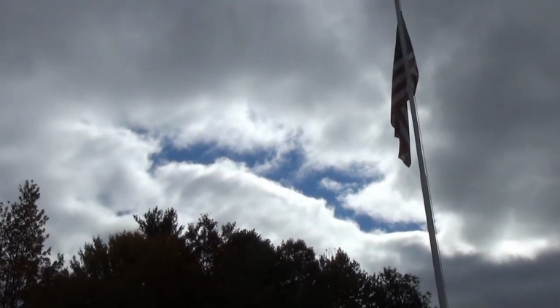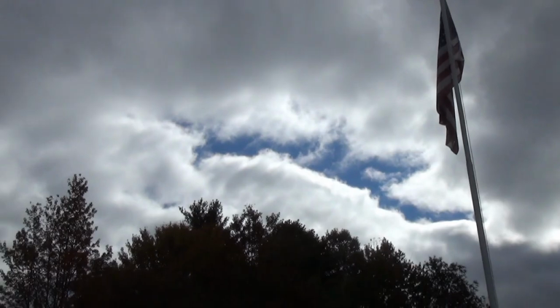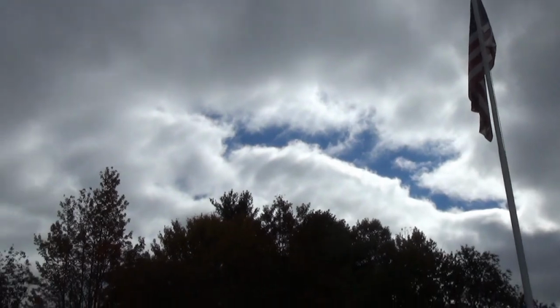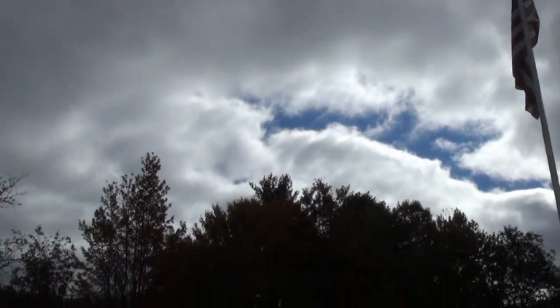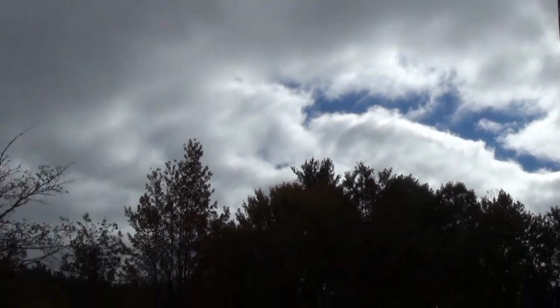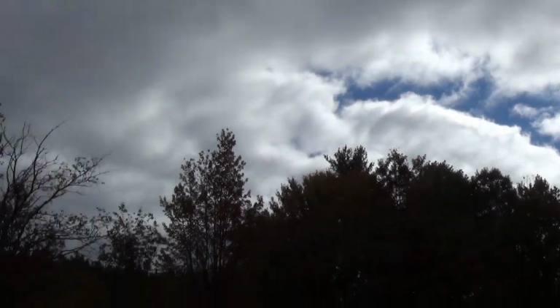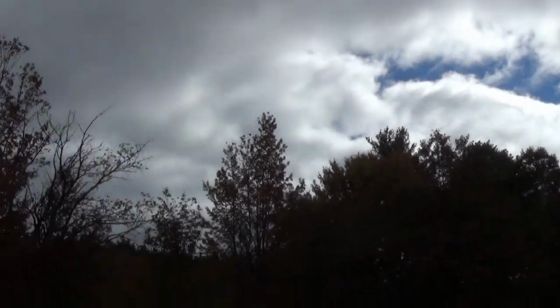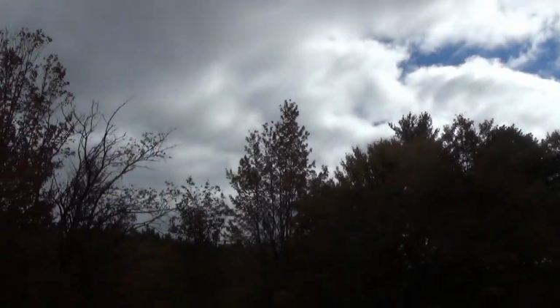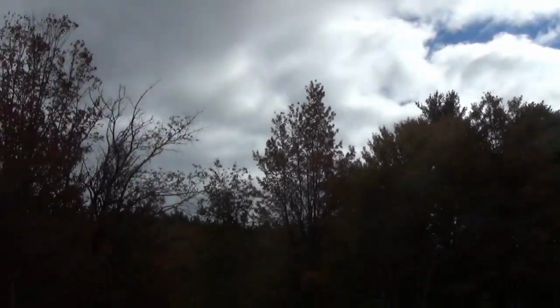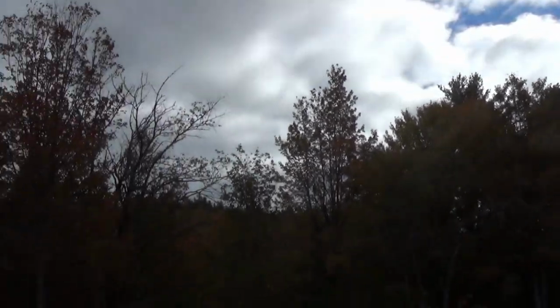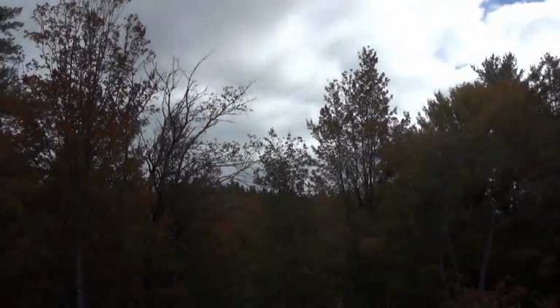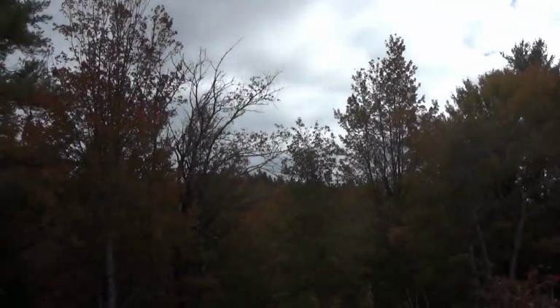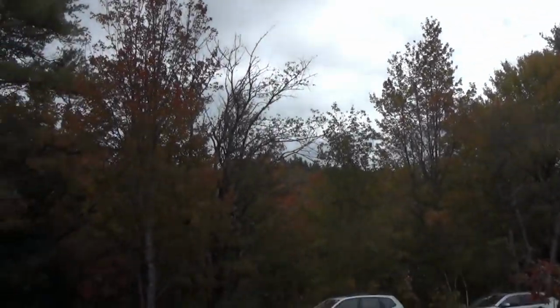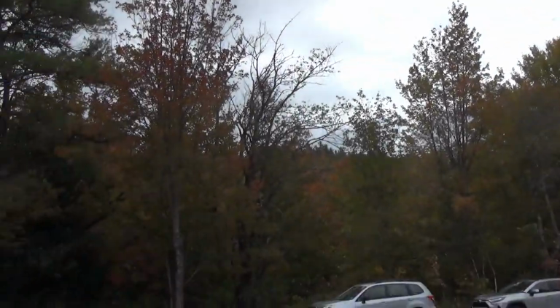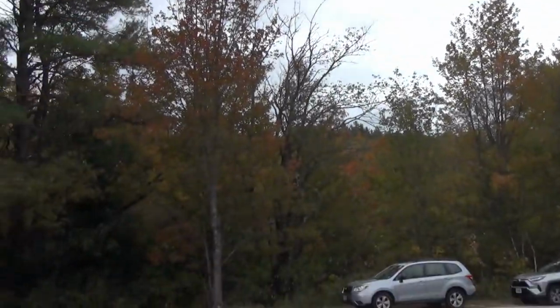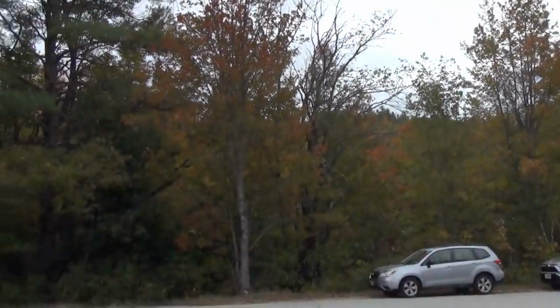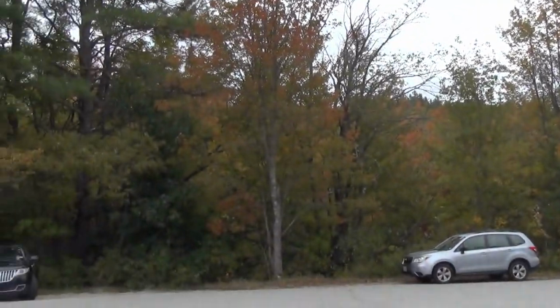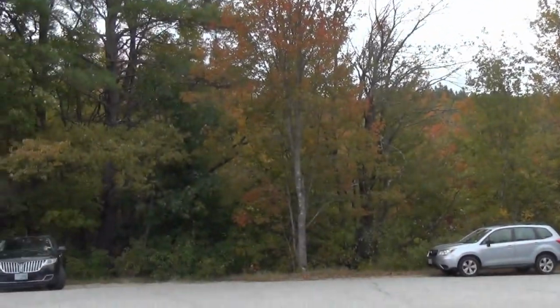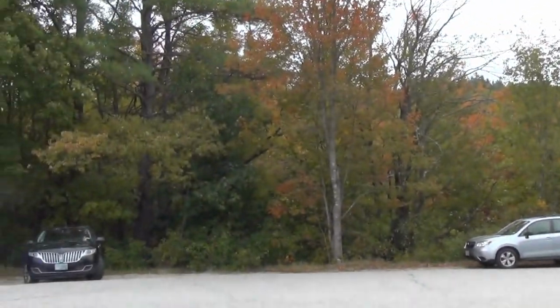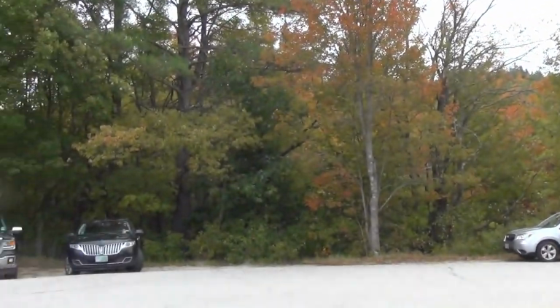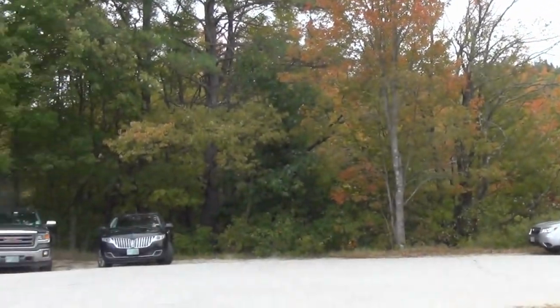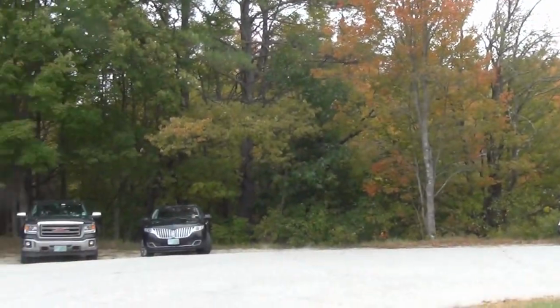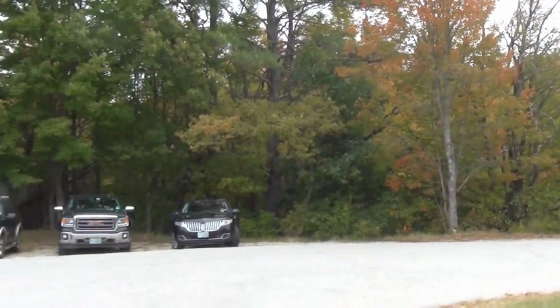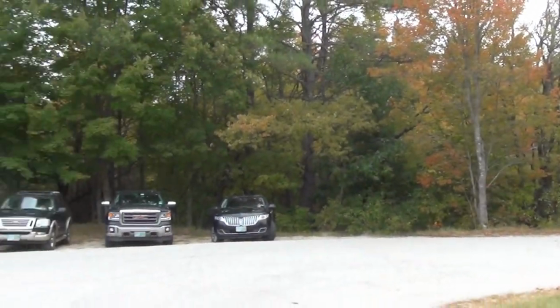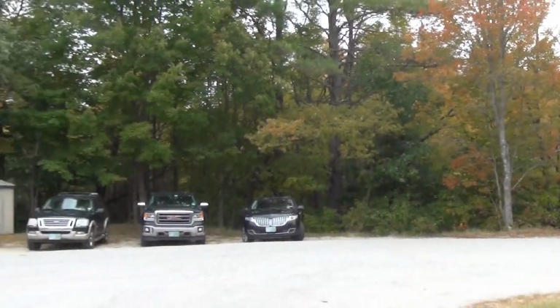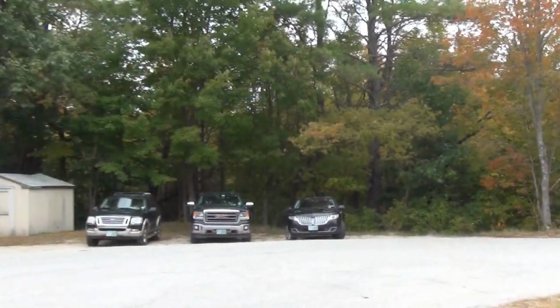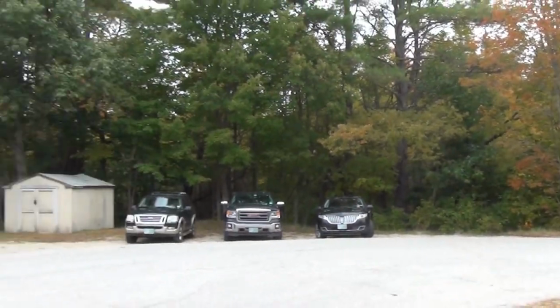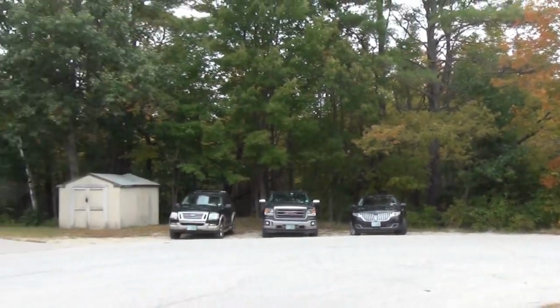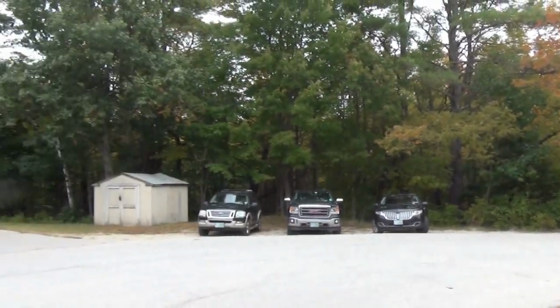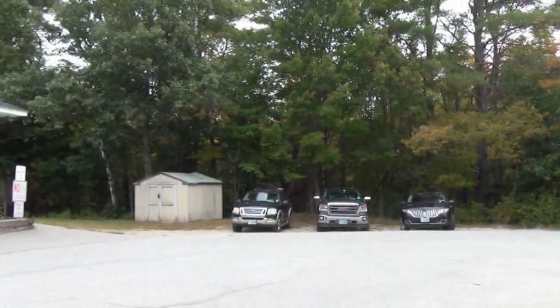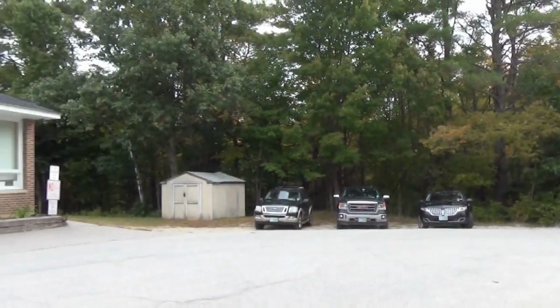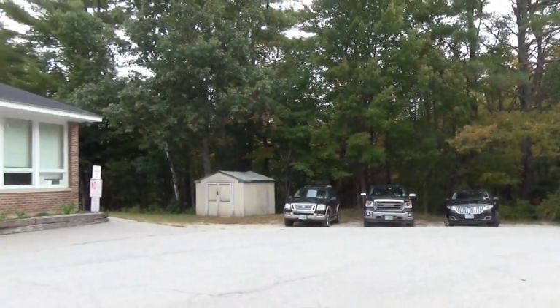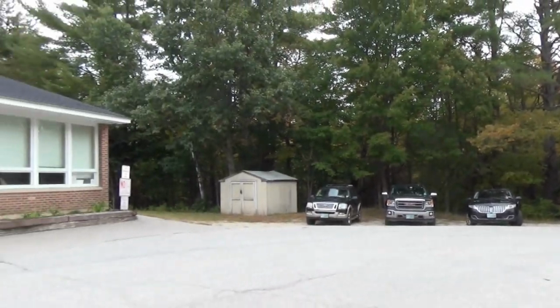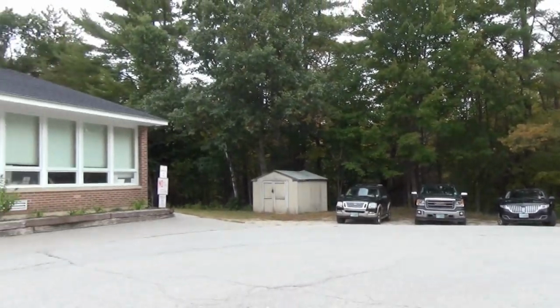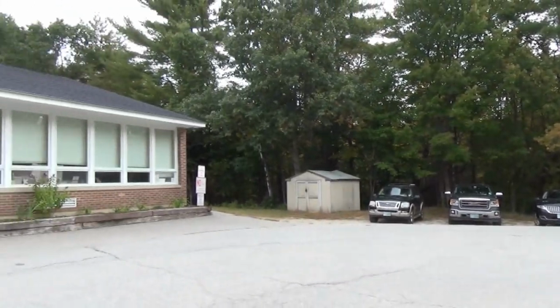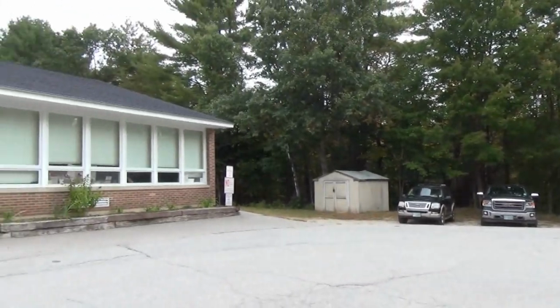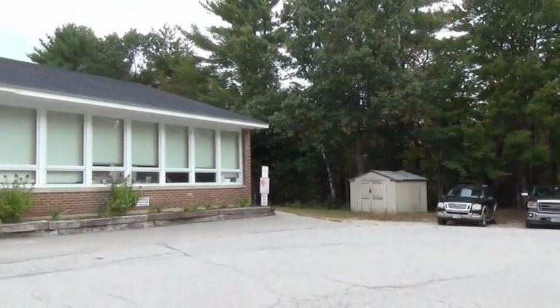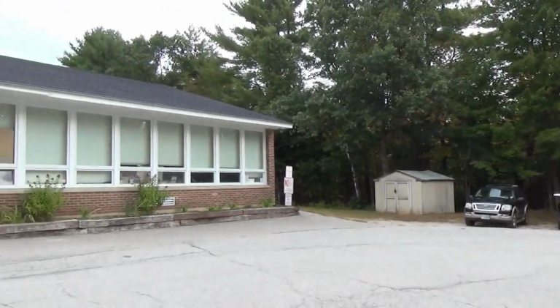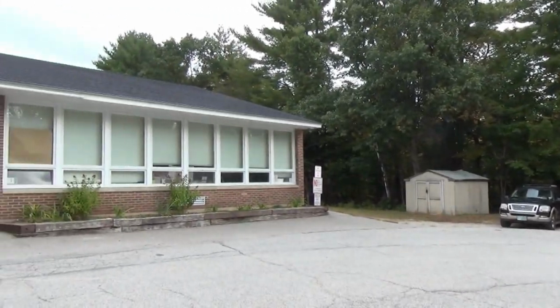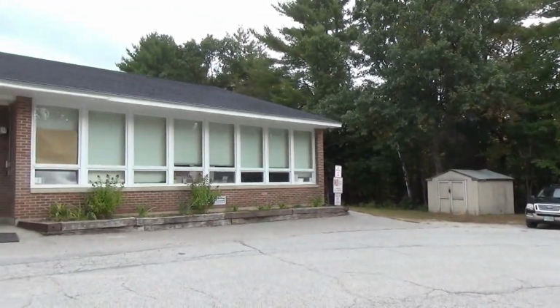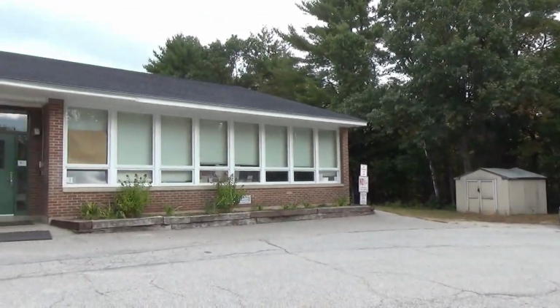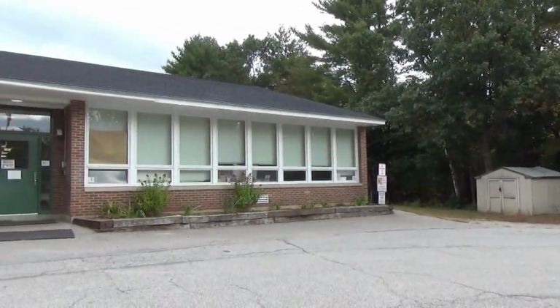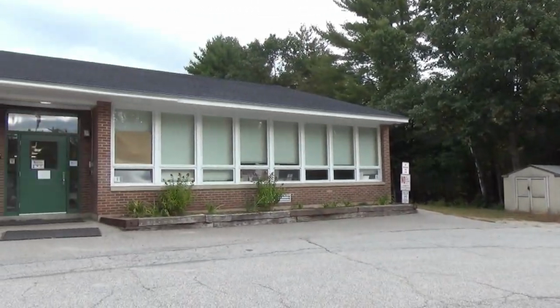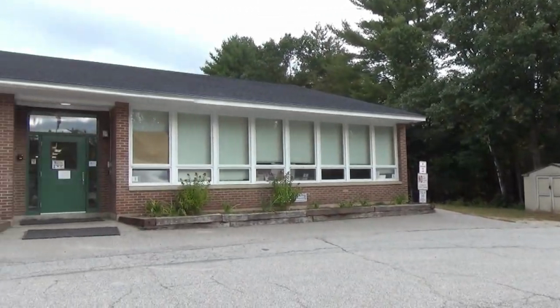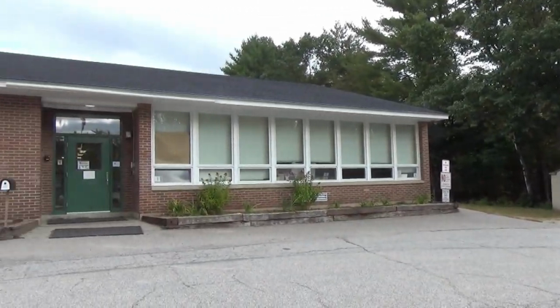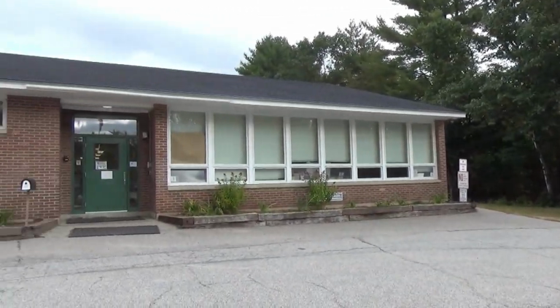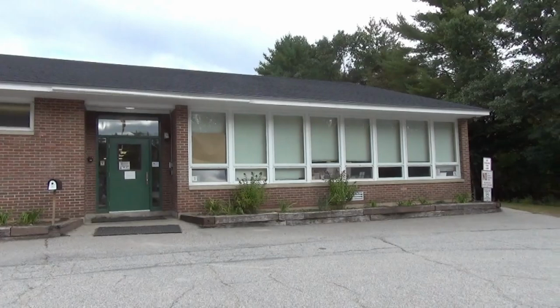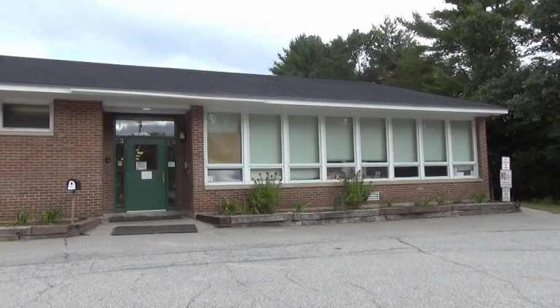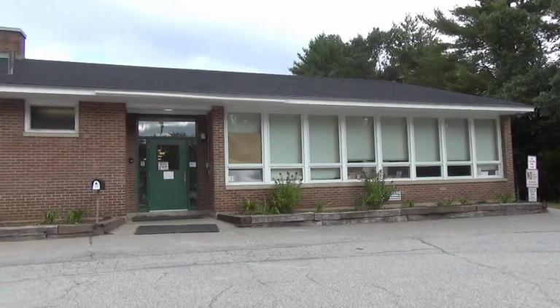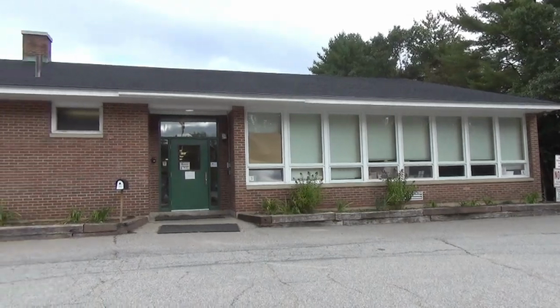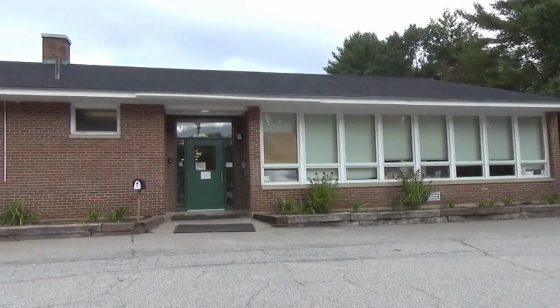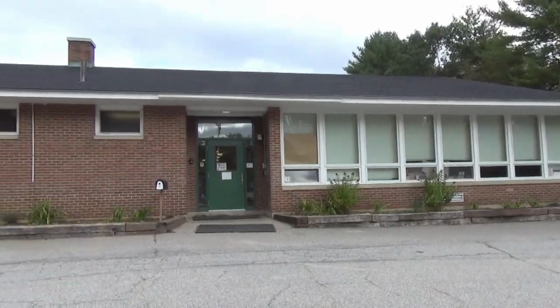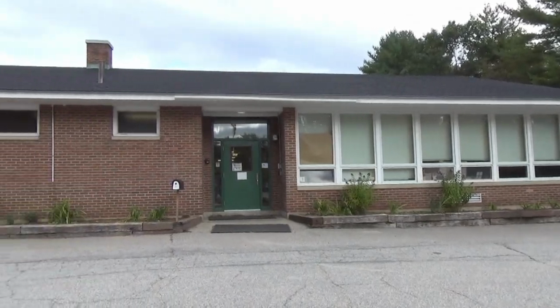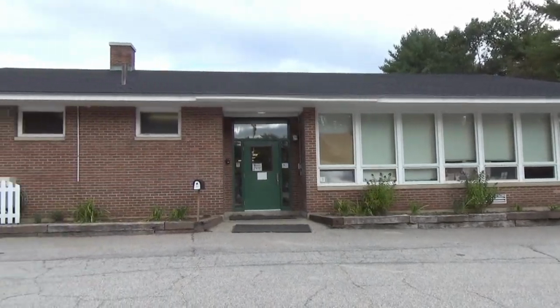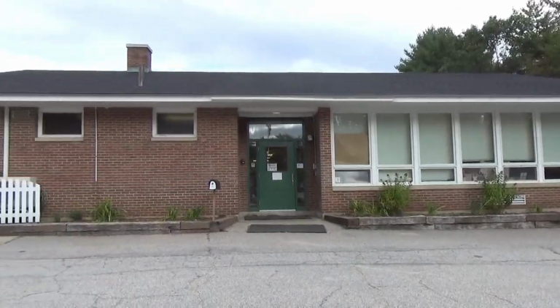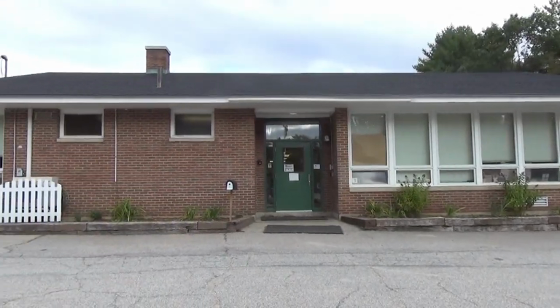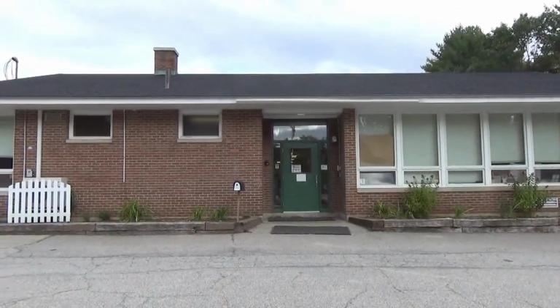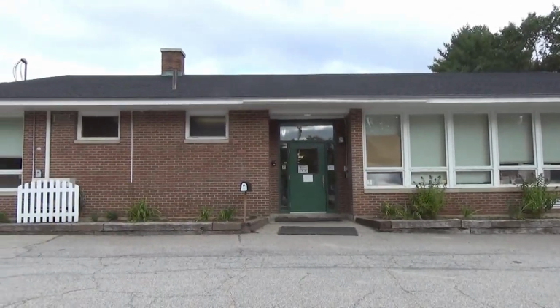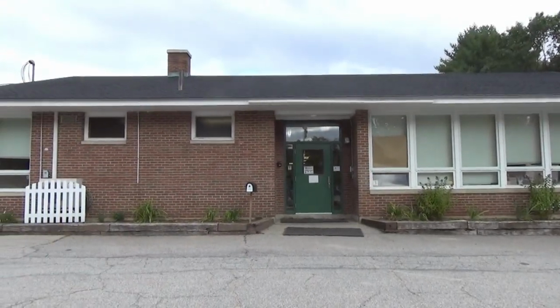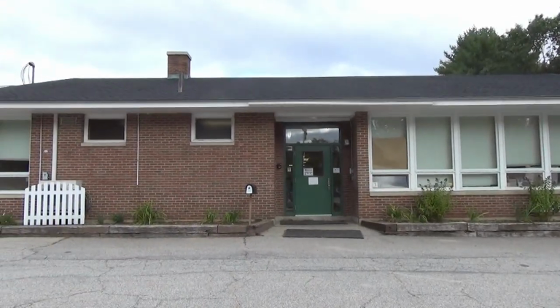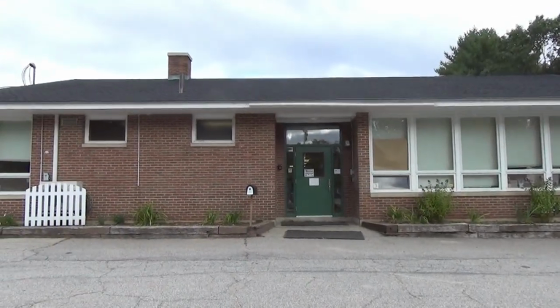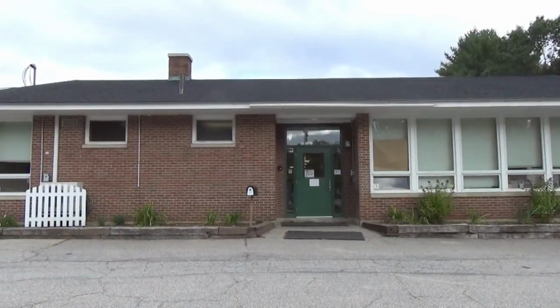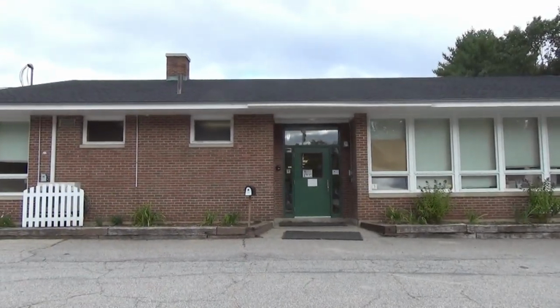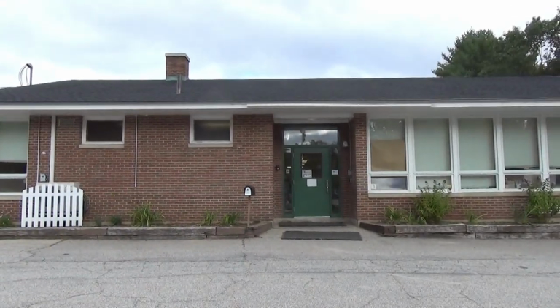Hi, this is Norma Ross, the principal of Danbury Elementary School. Today we are going to be touring the inside and outside of our building.